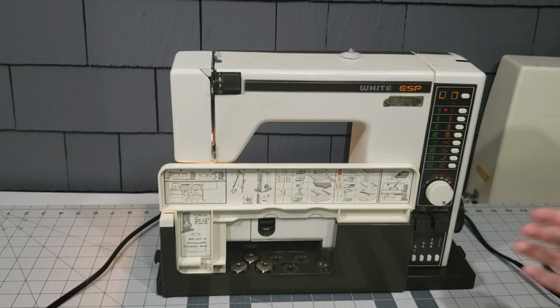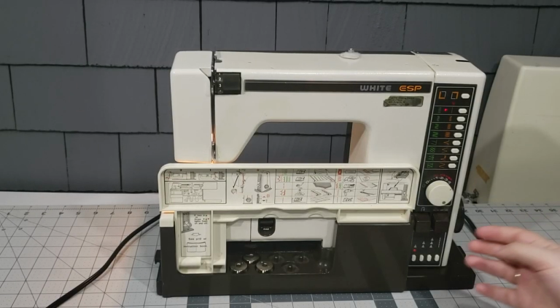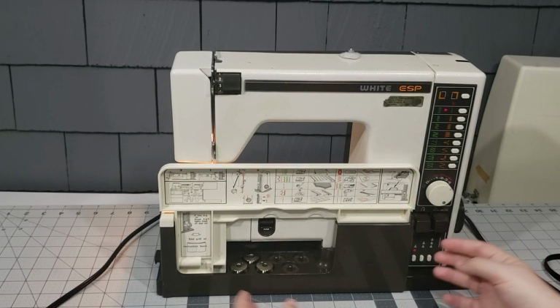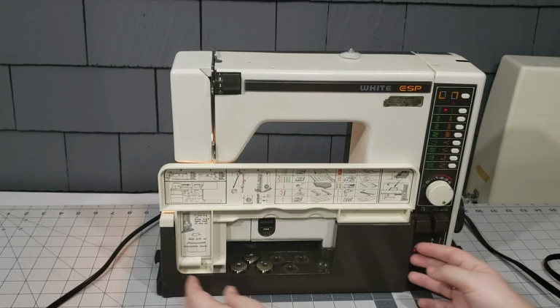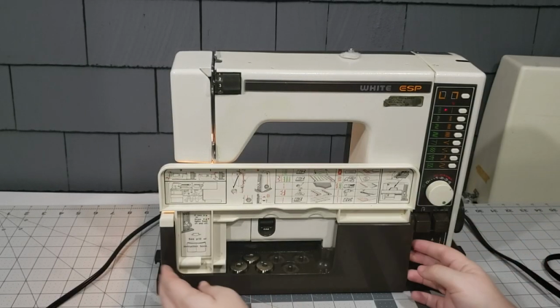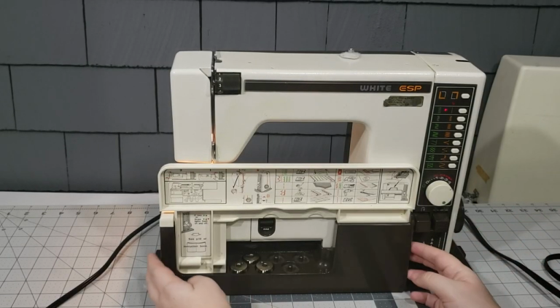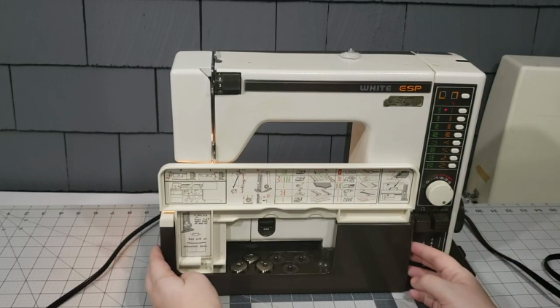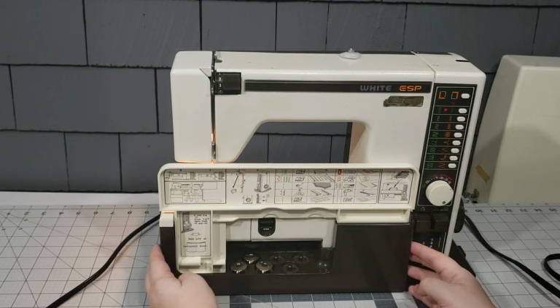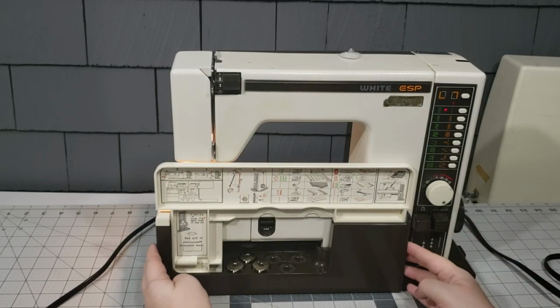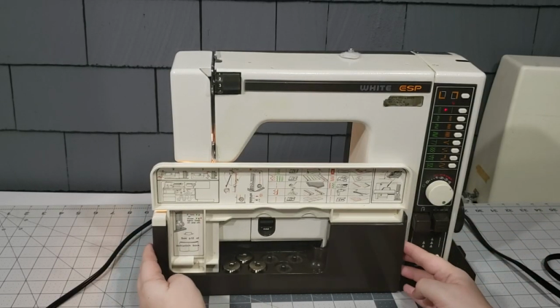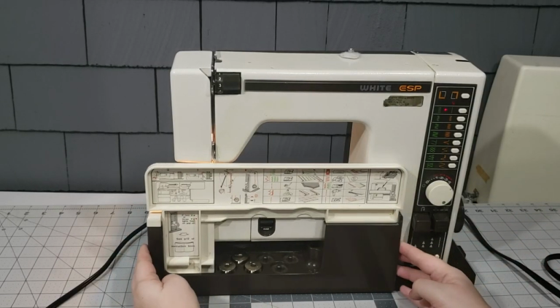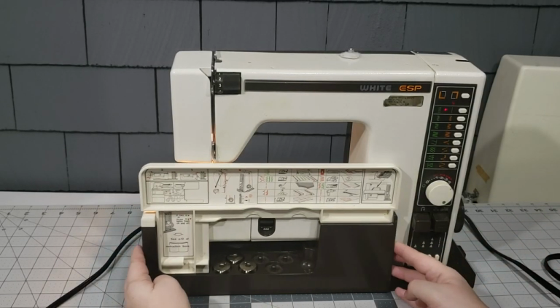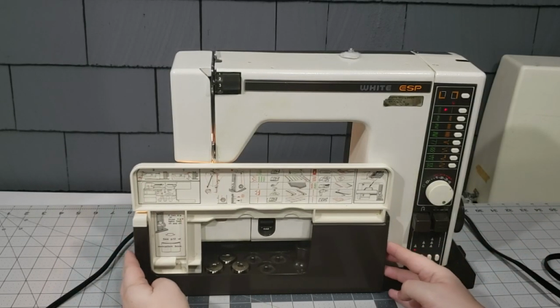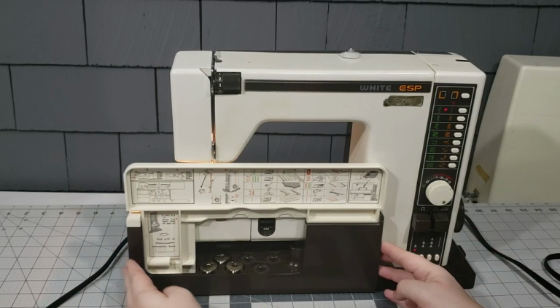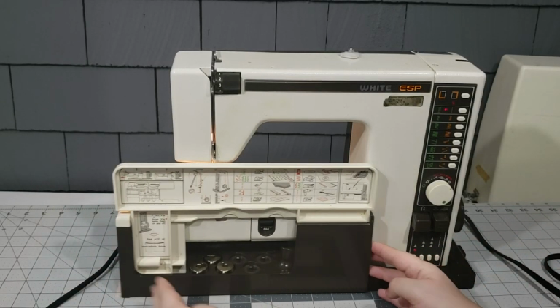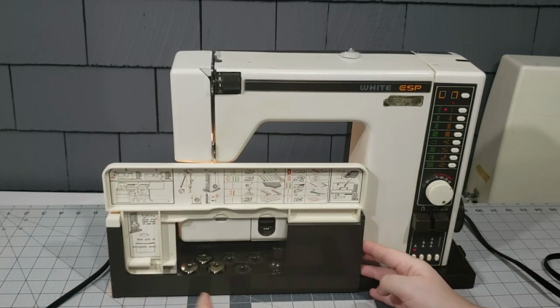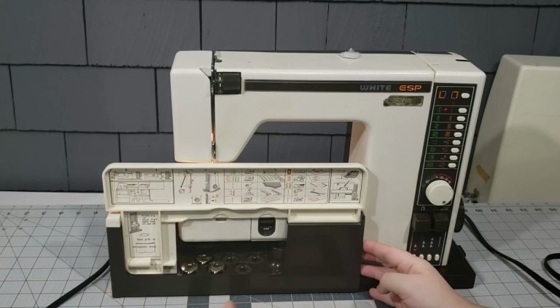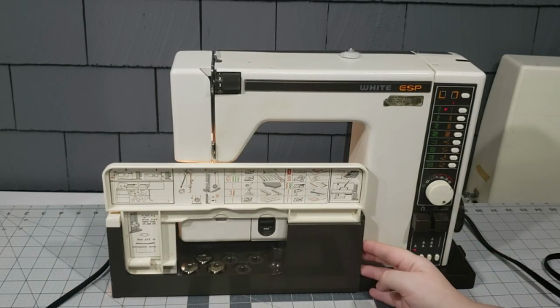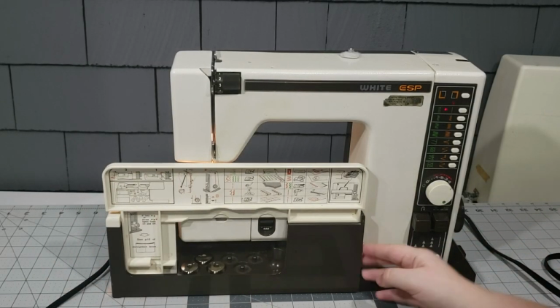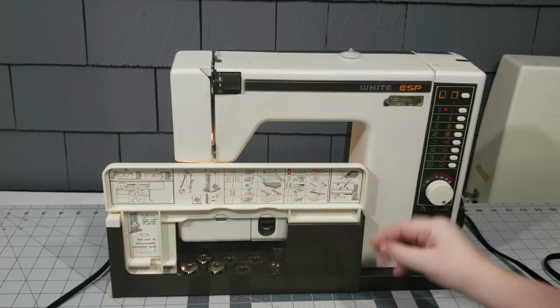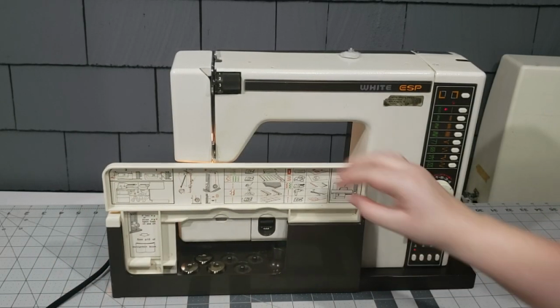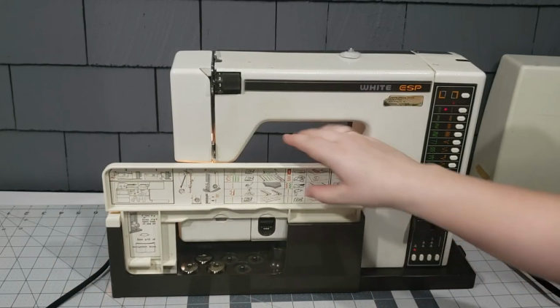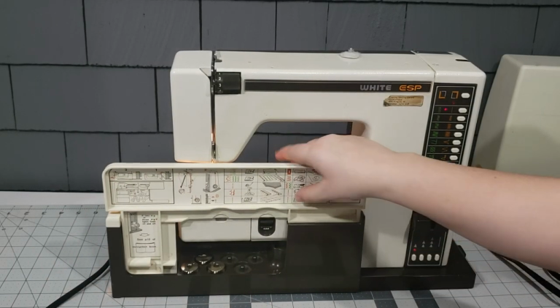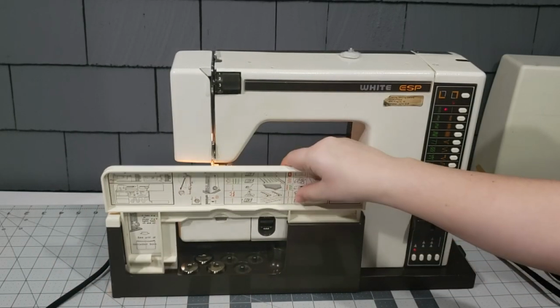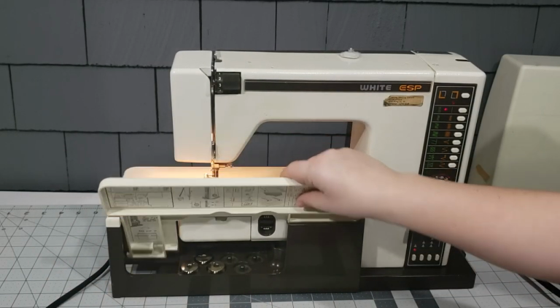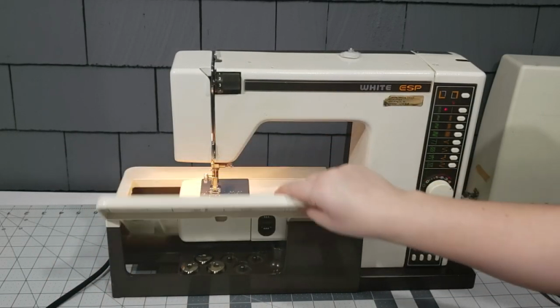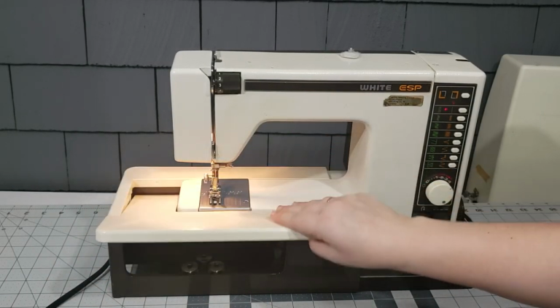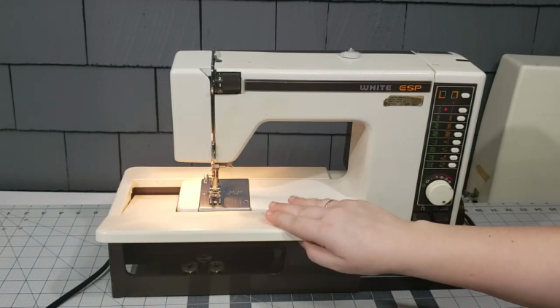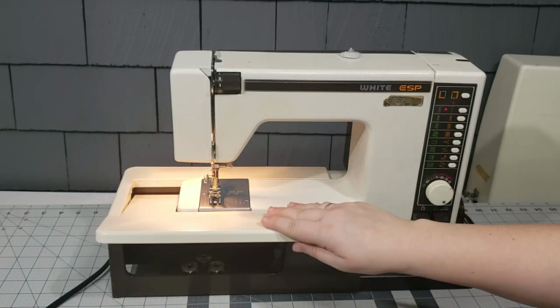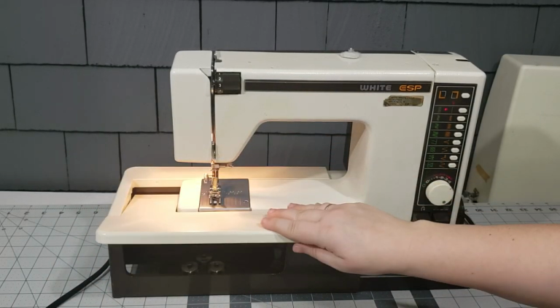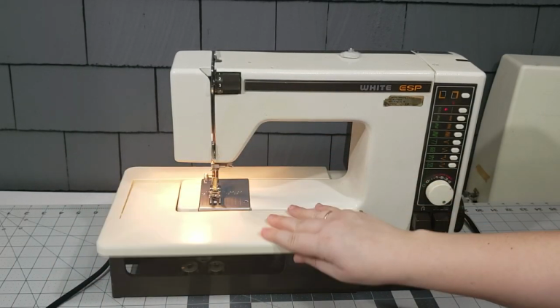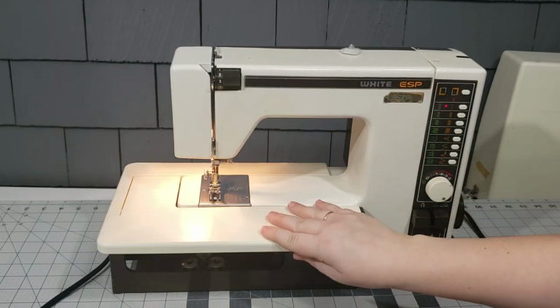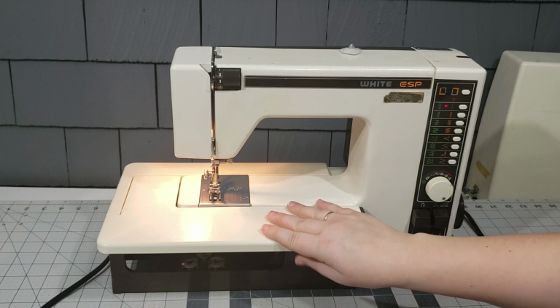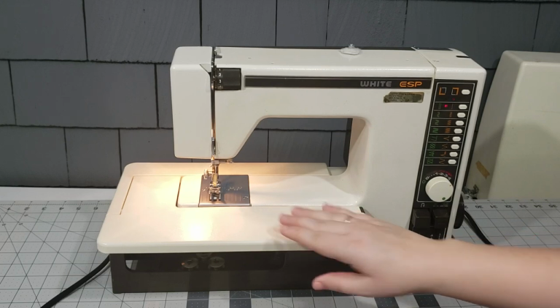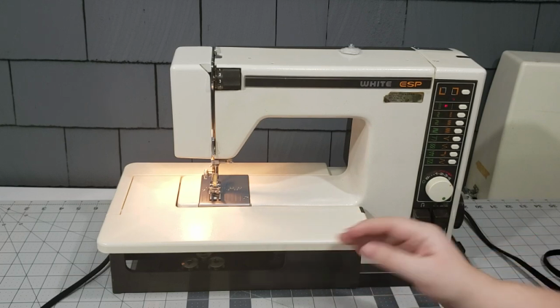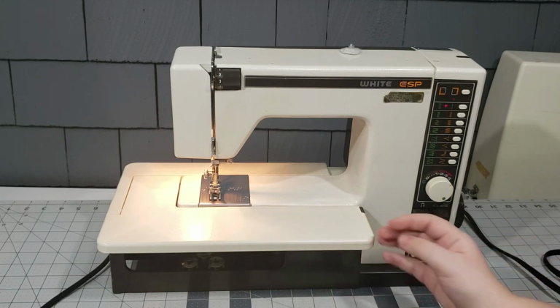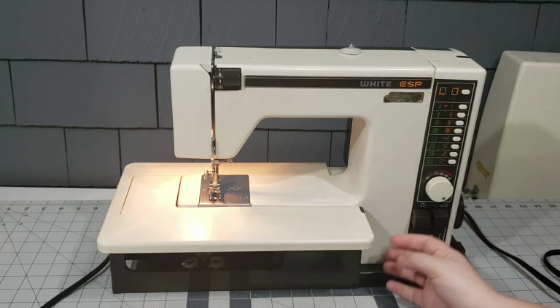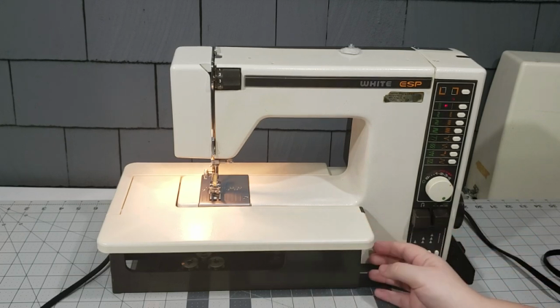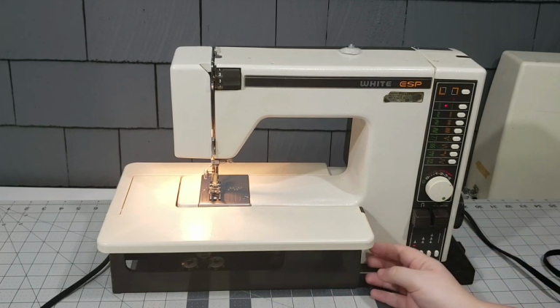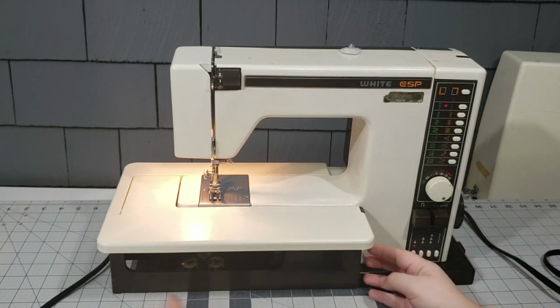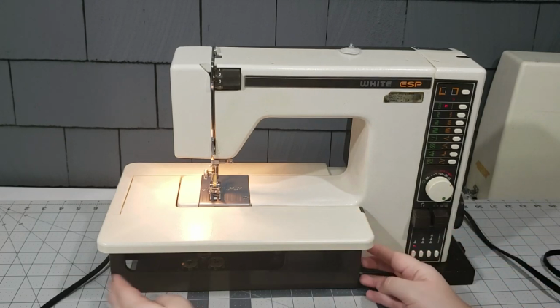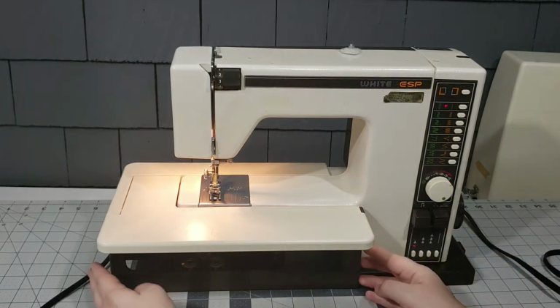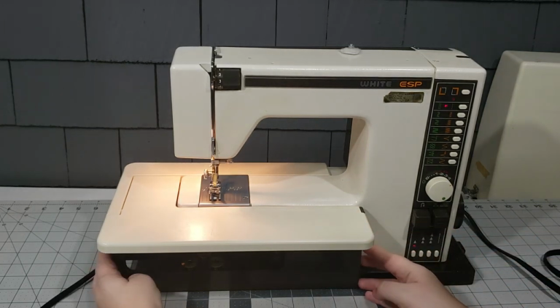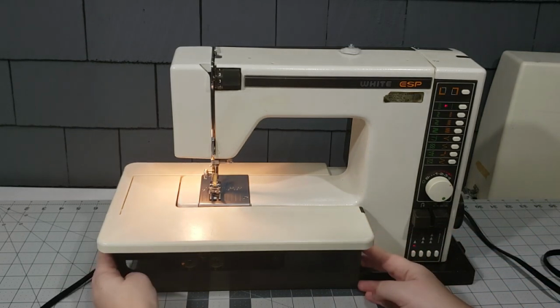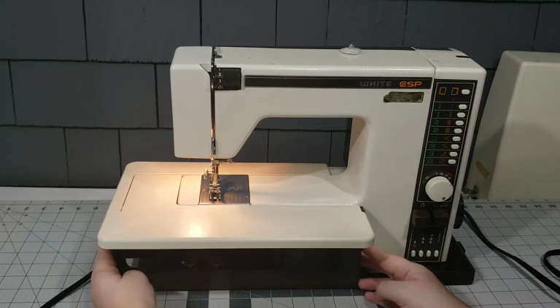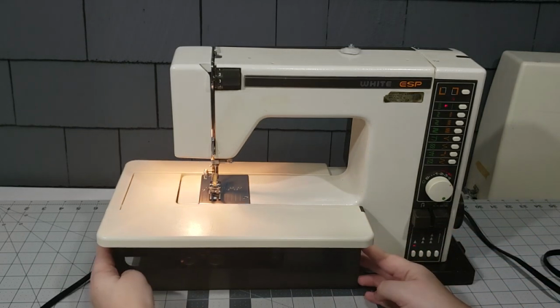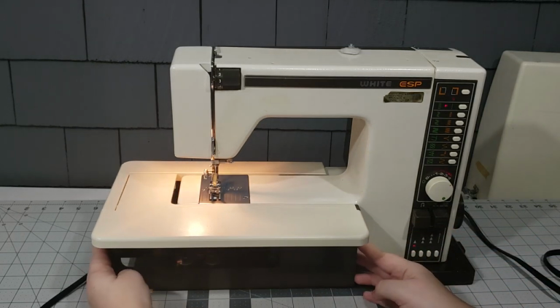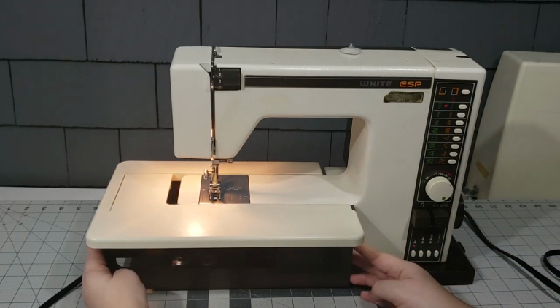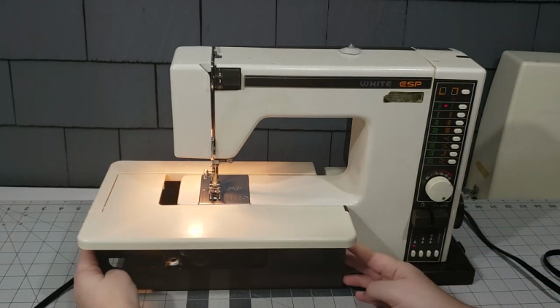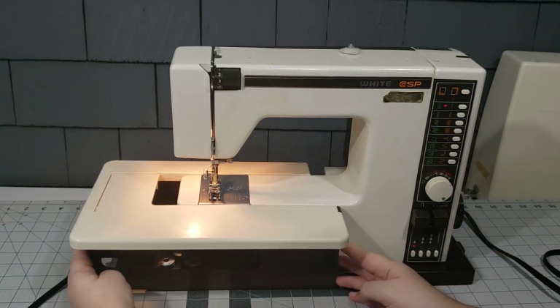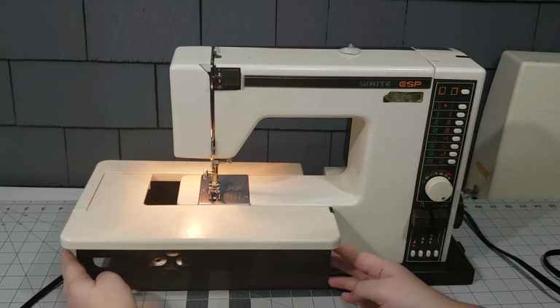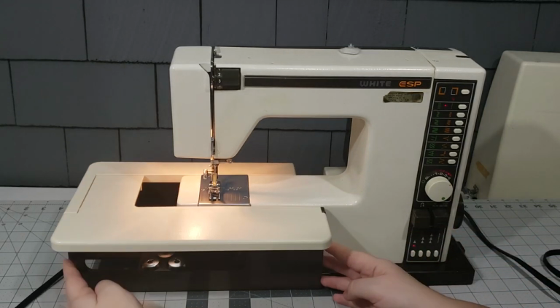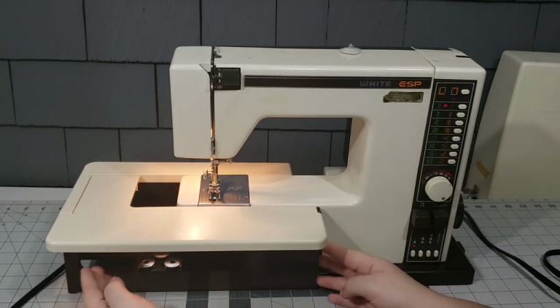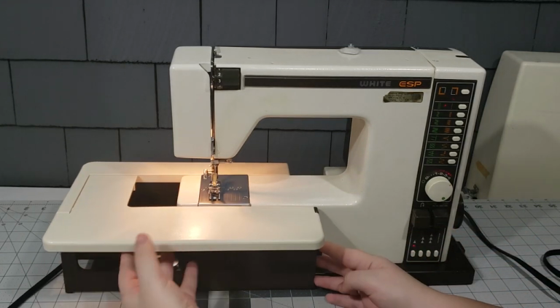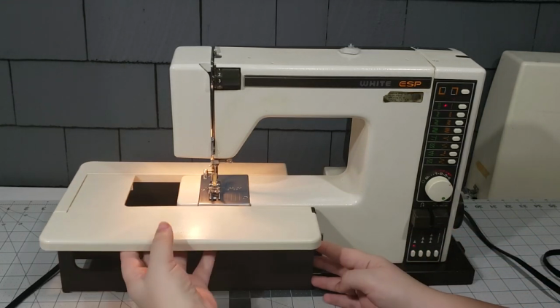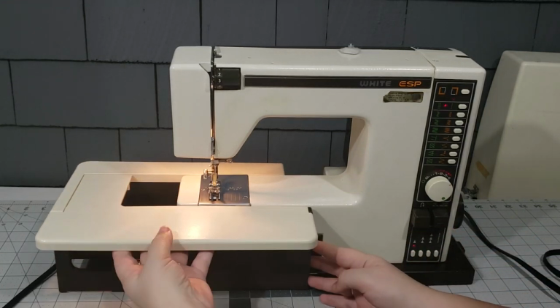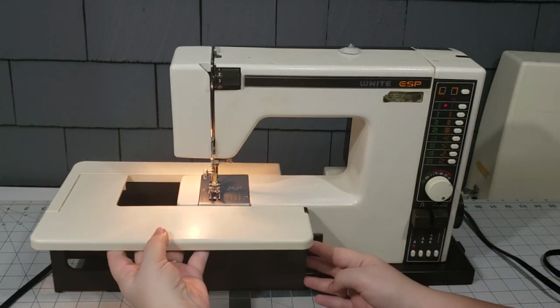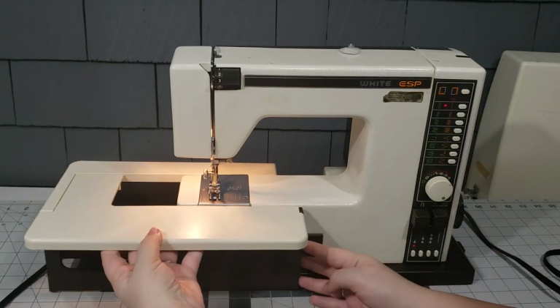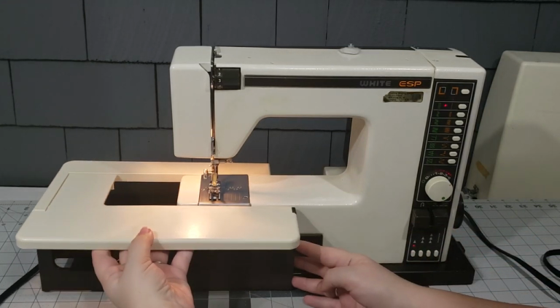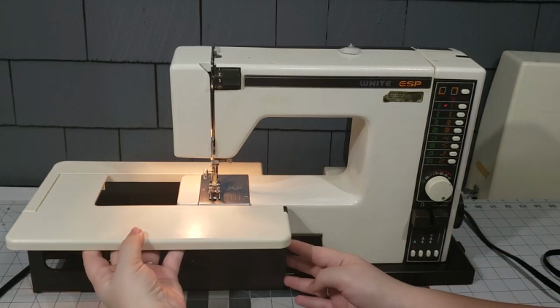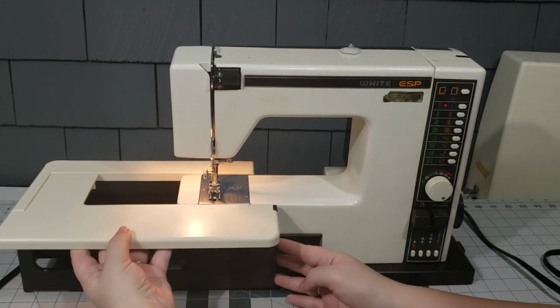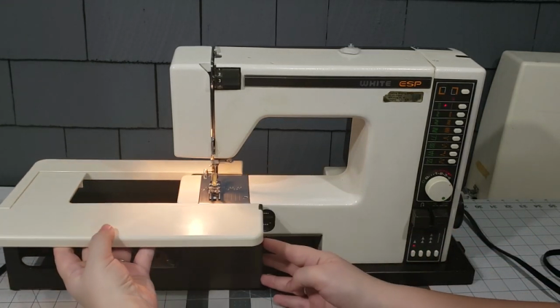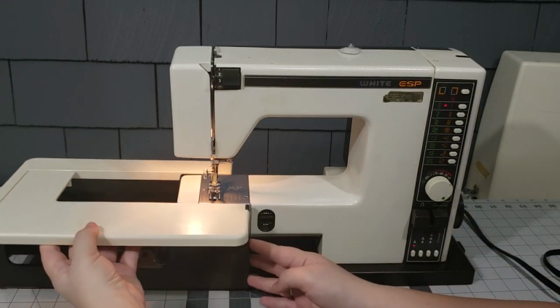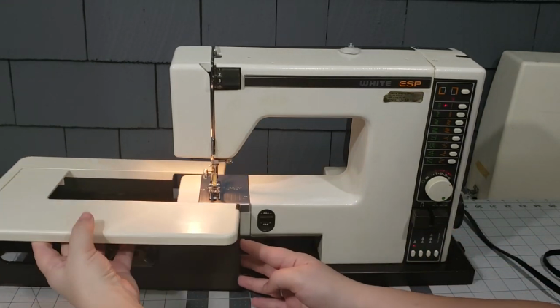You can operate this machine with the extension table on, or you can lift it off to use it in free arm mode, by lifting it up slightly and pulling it off and towards the left.